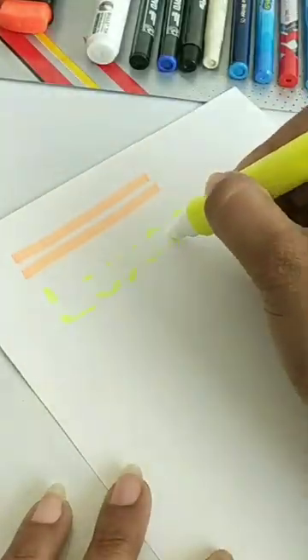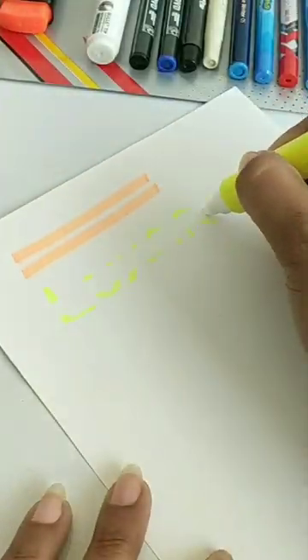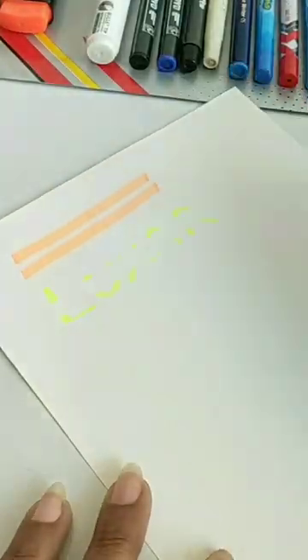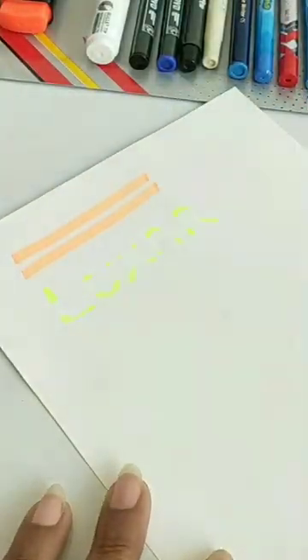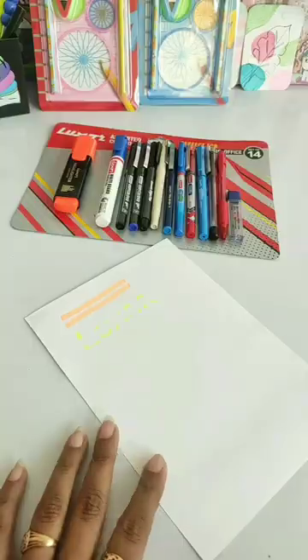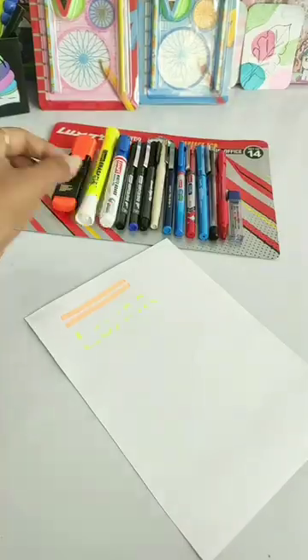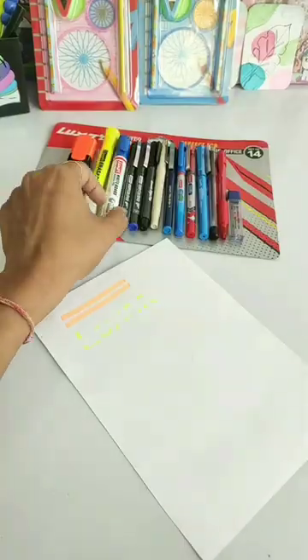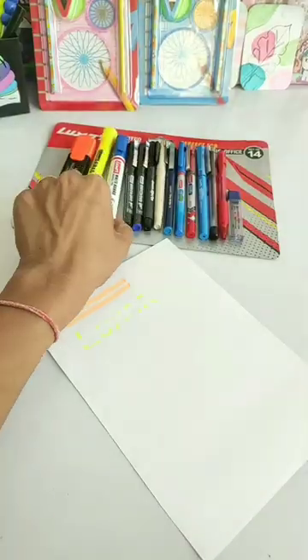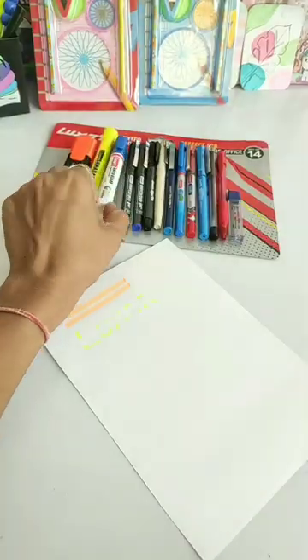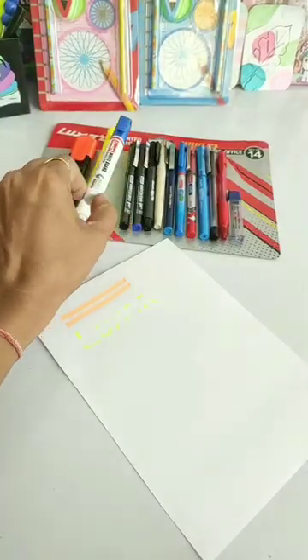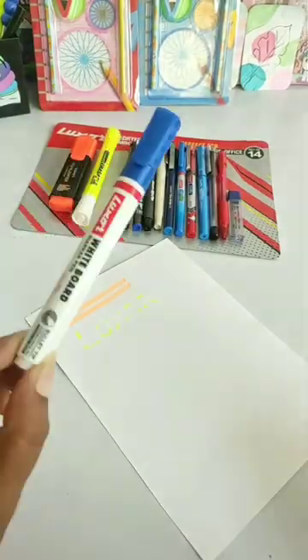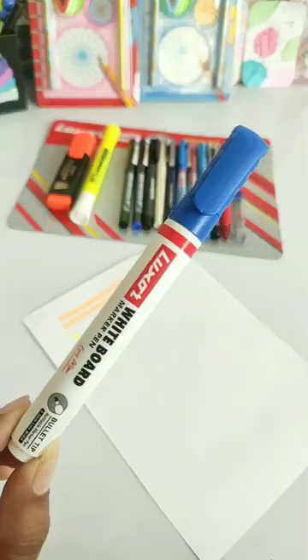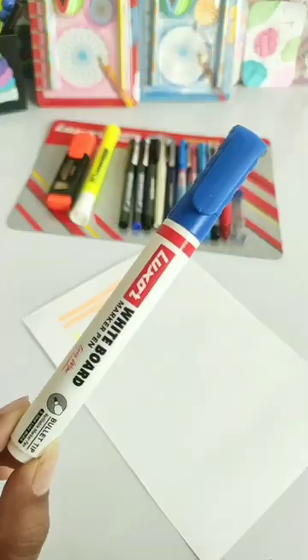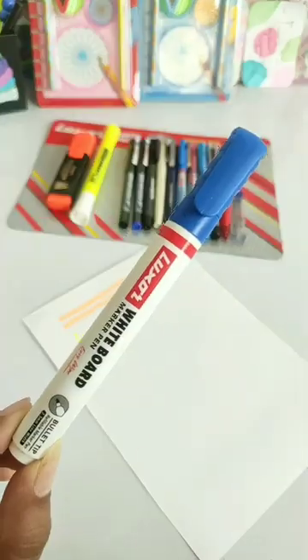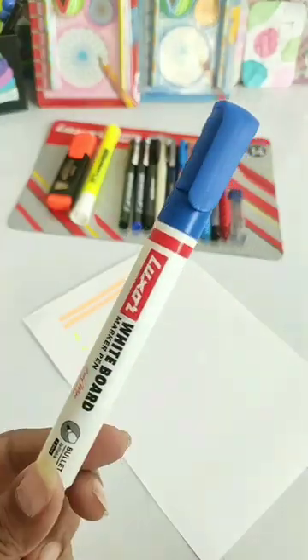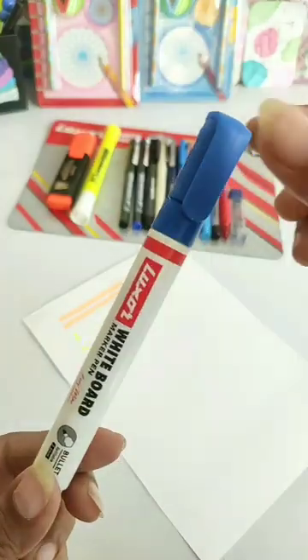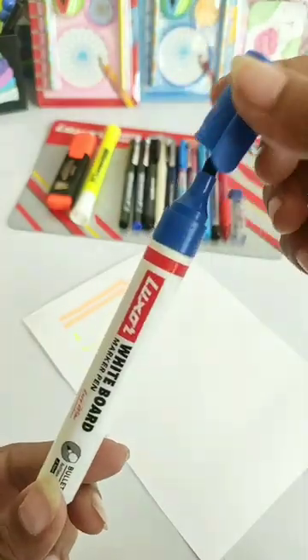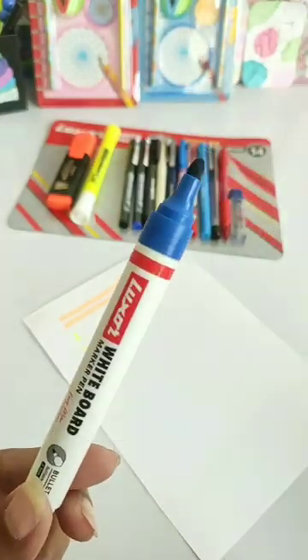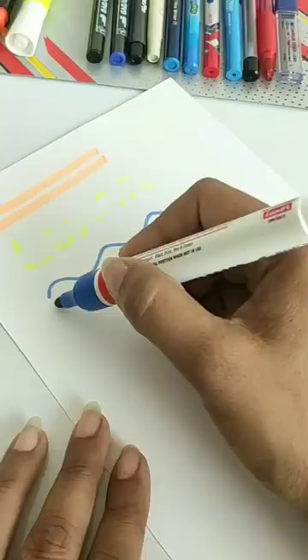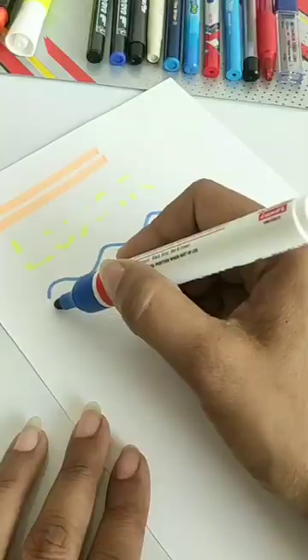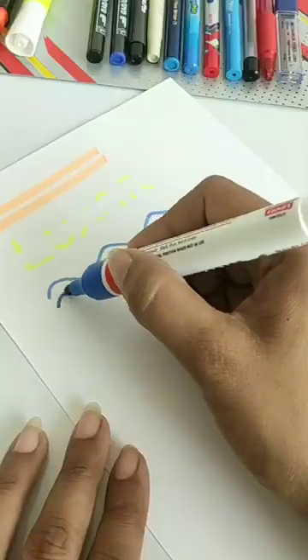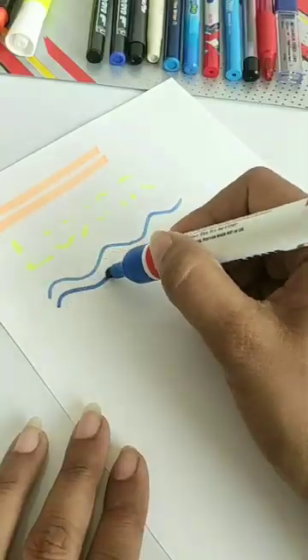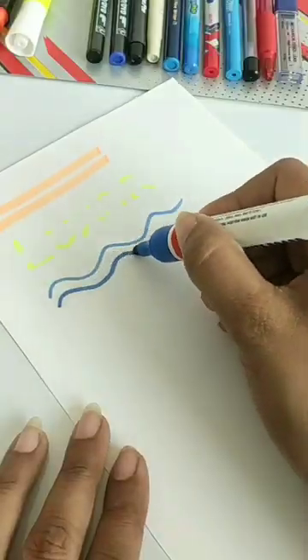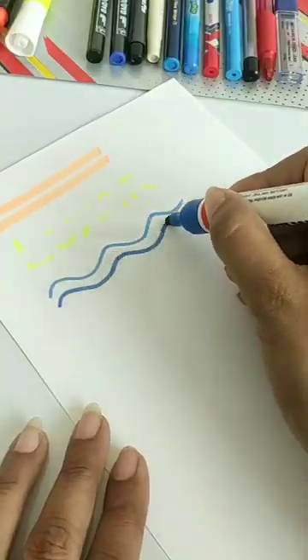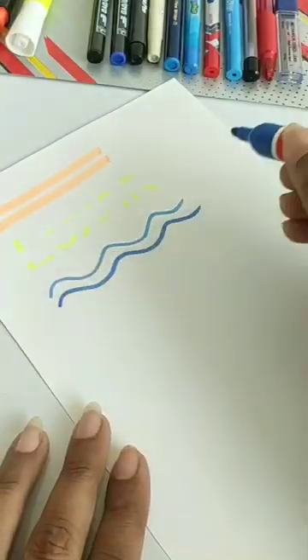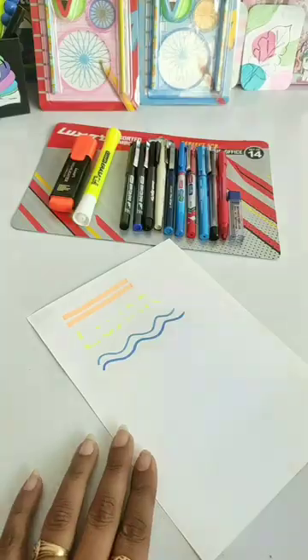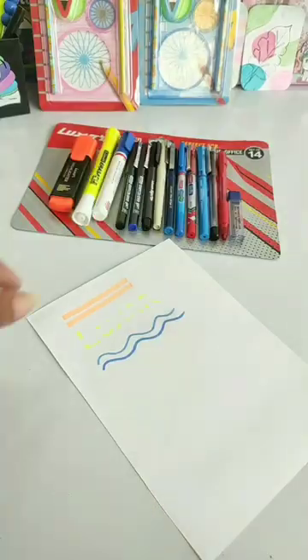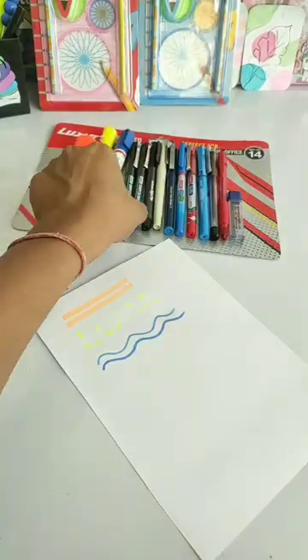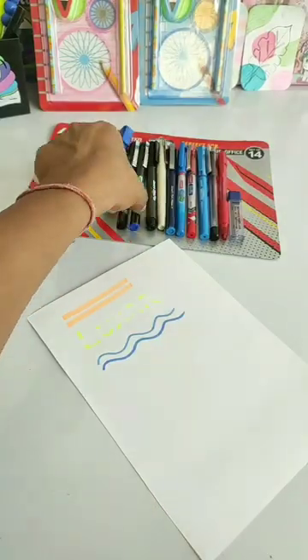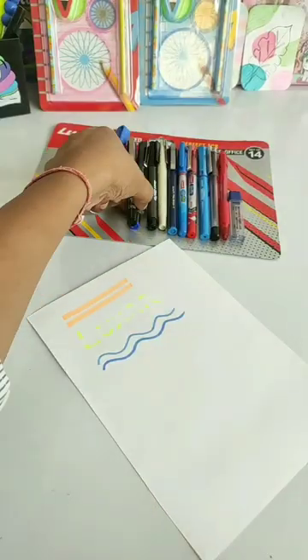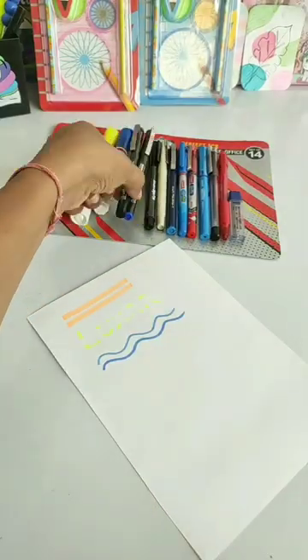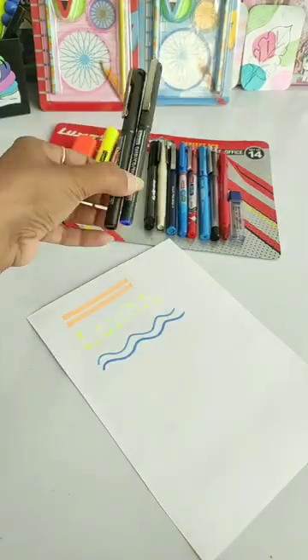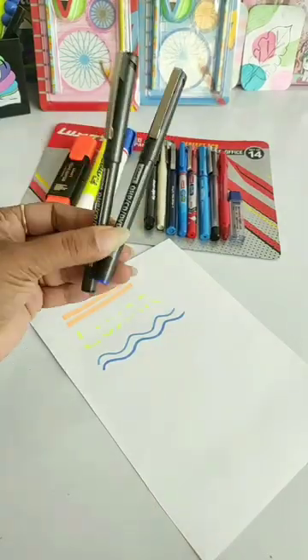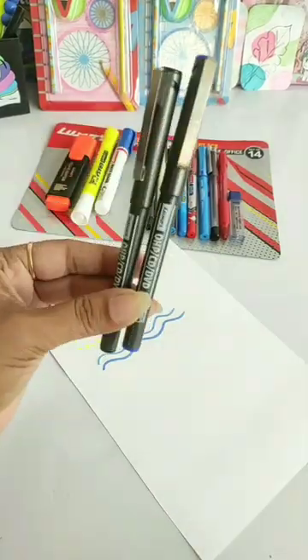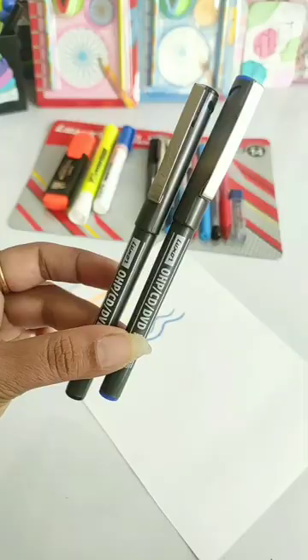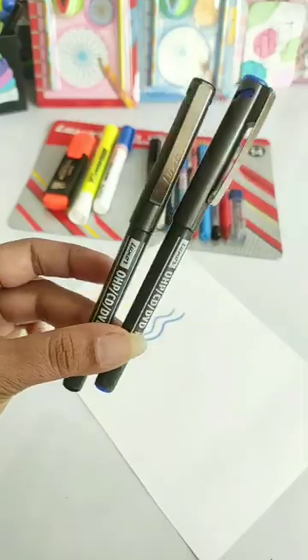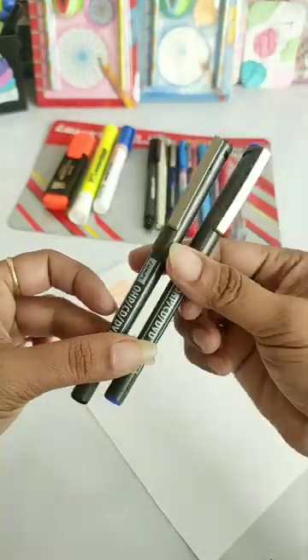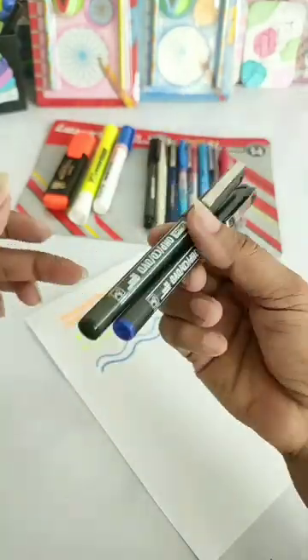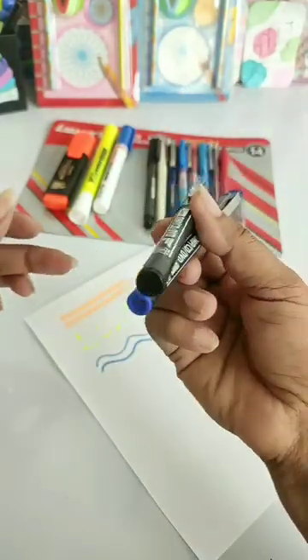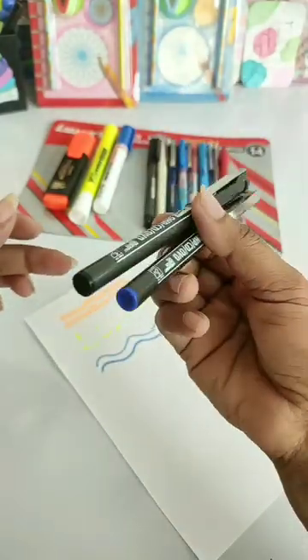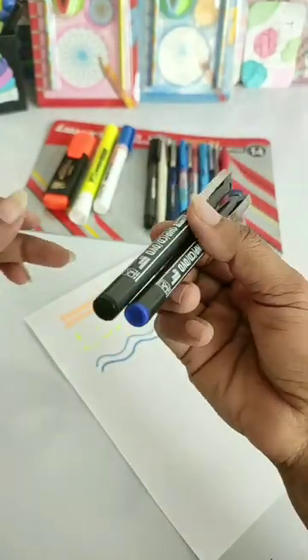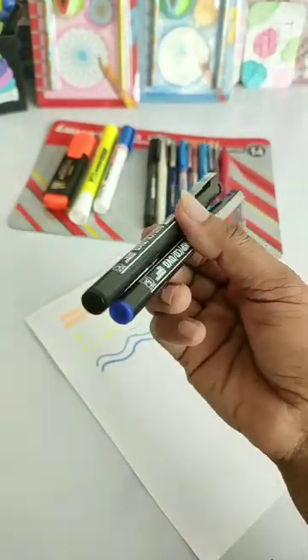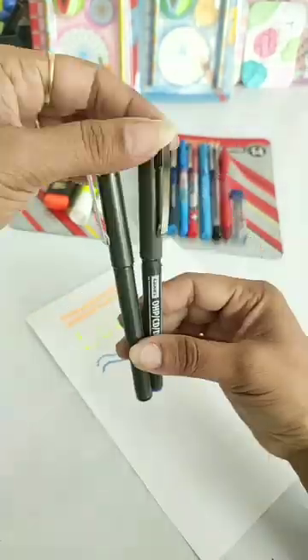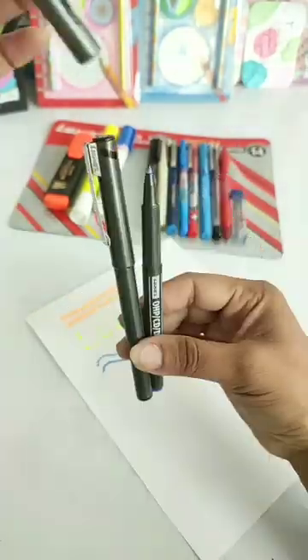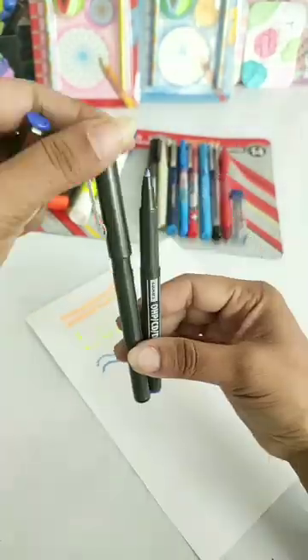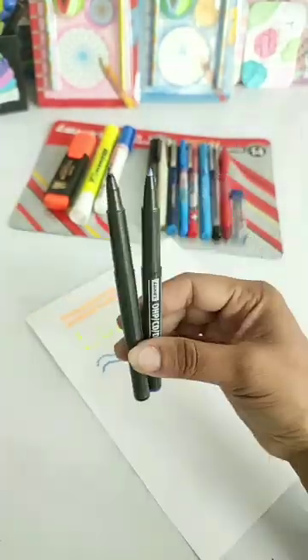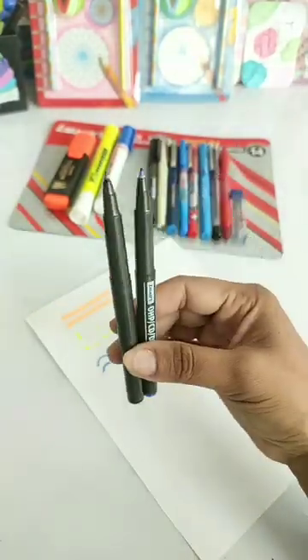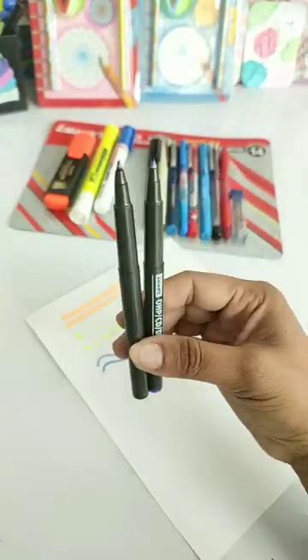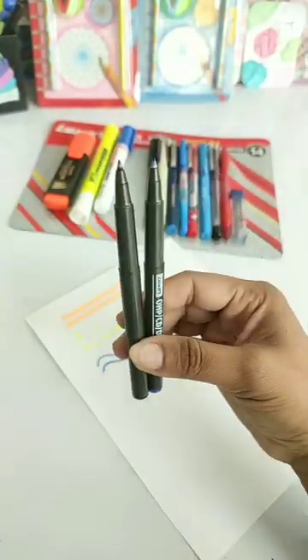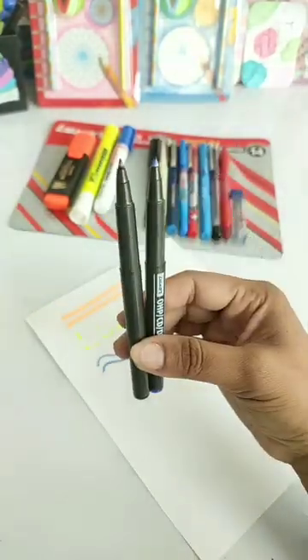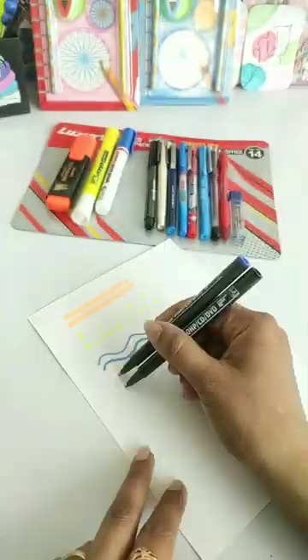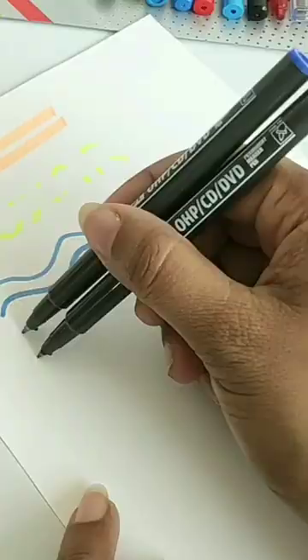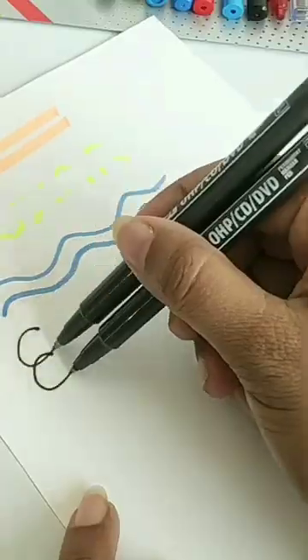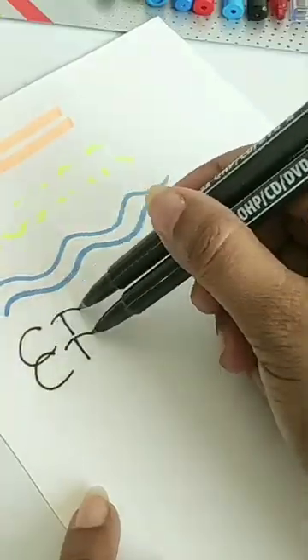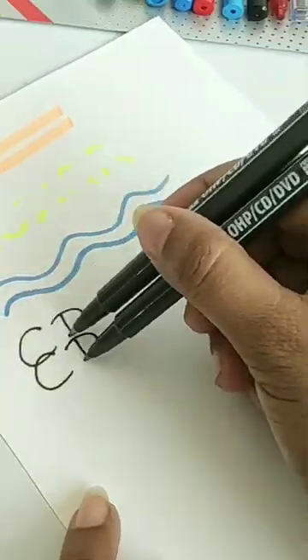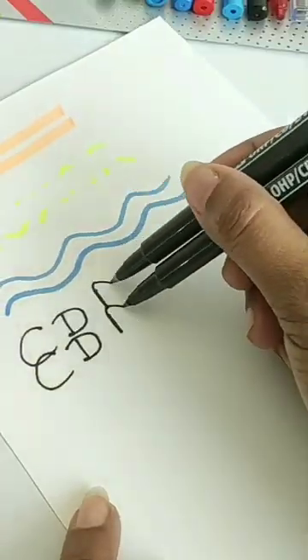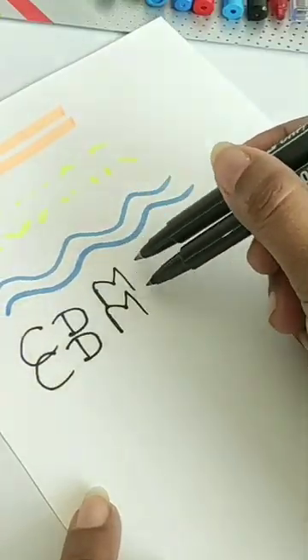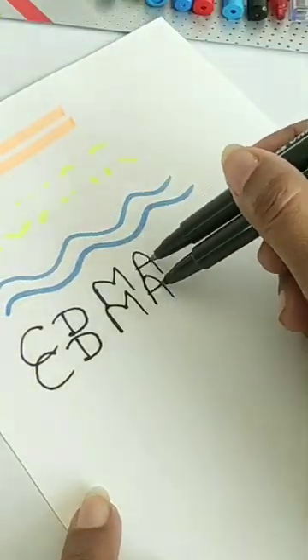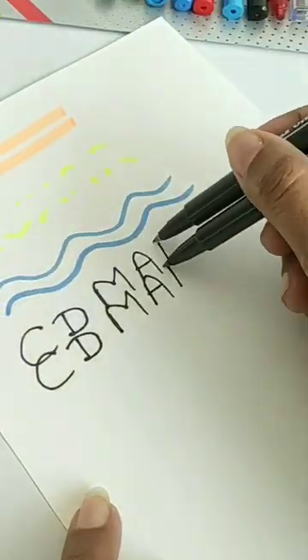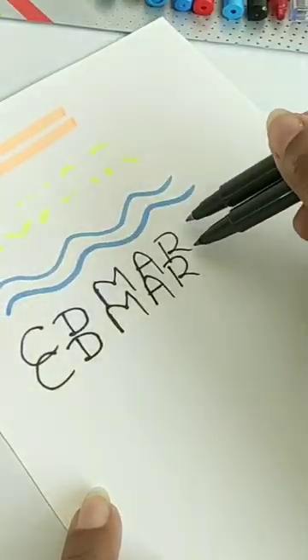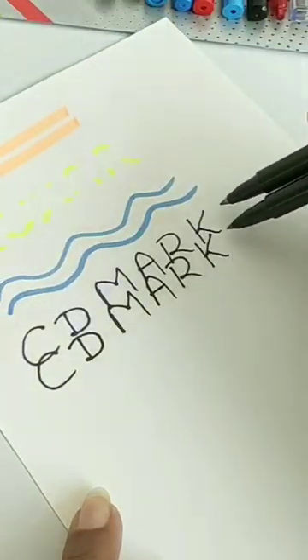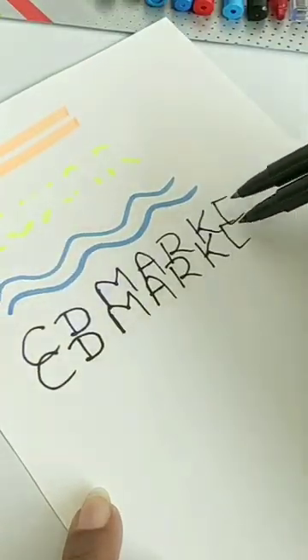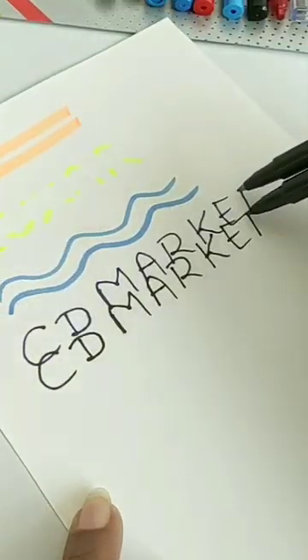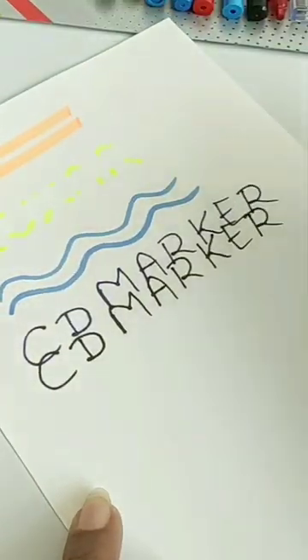In the next spec, you will get a blue whiteboard marker and two black and blue CD and OHP markers. These two CD markers are so dark that it is very difficult to tell the difference between both colors.